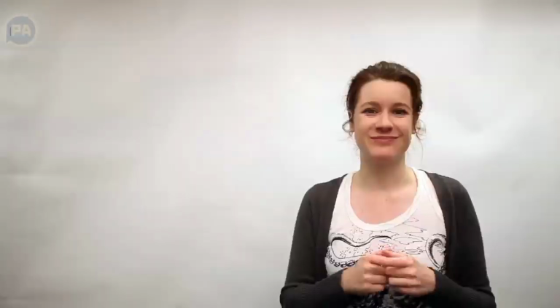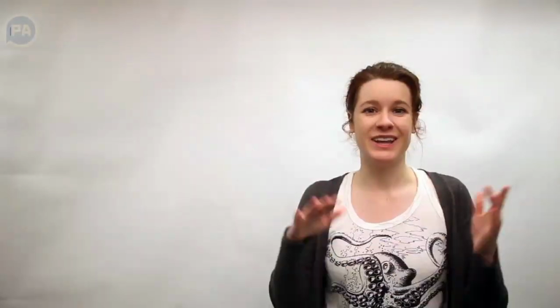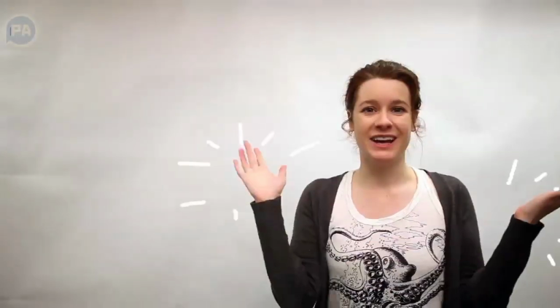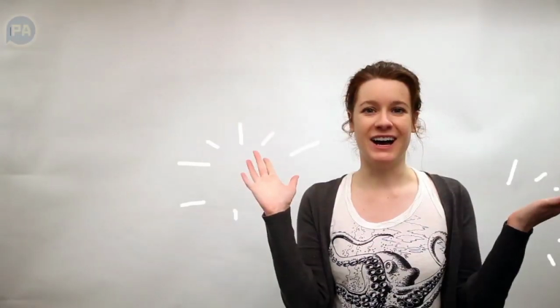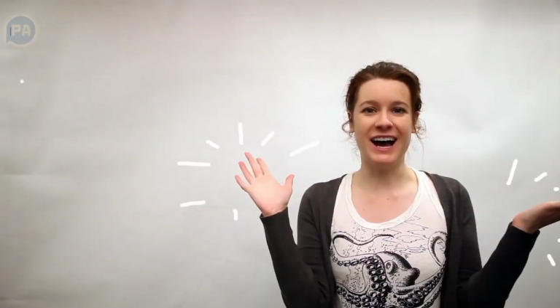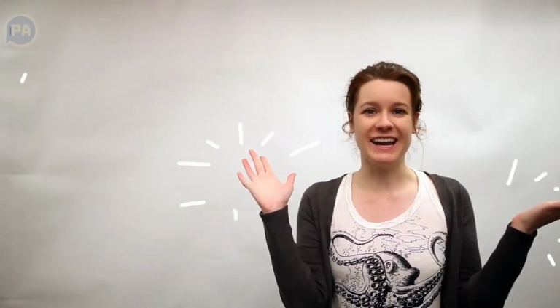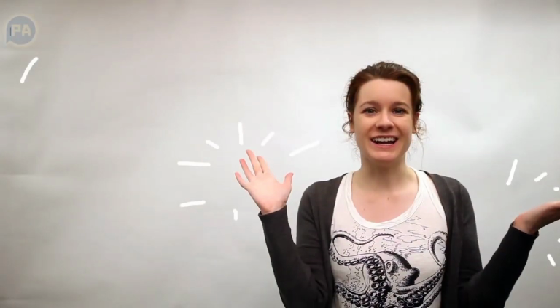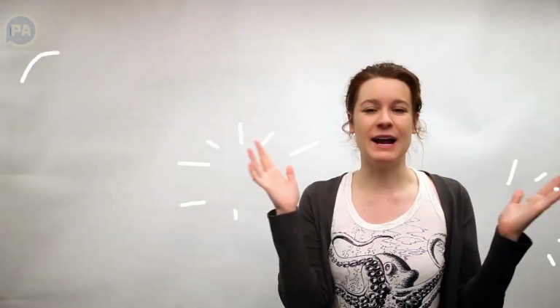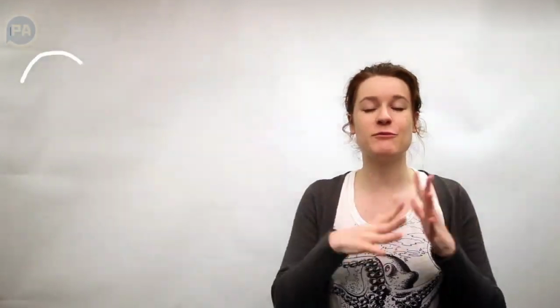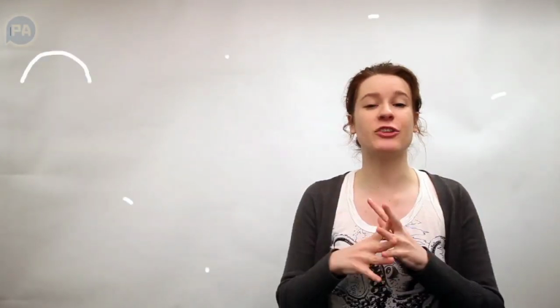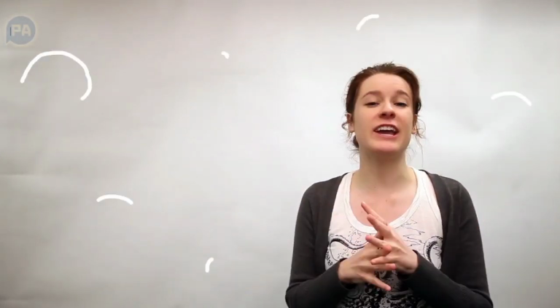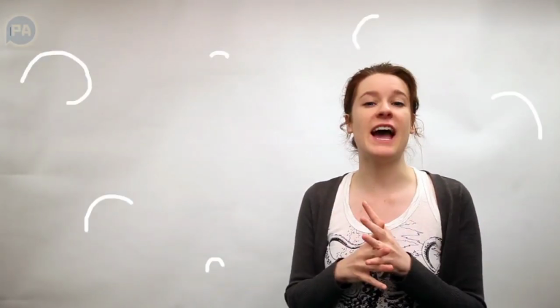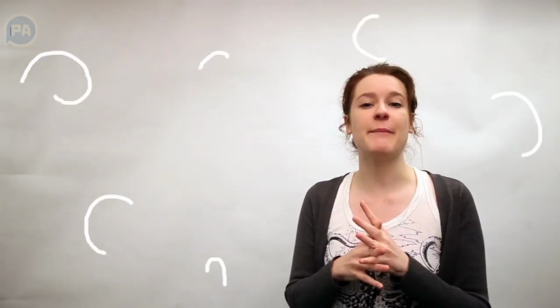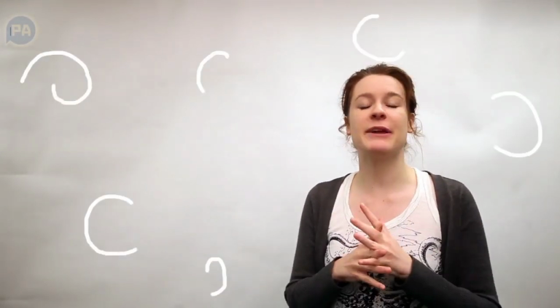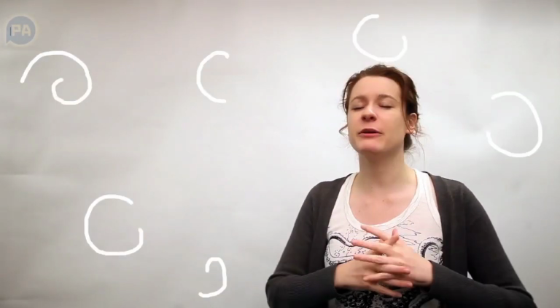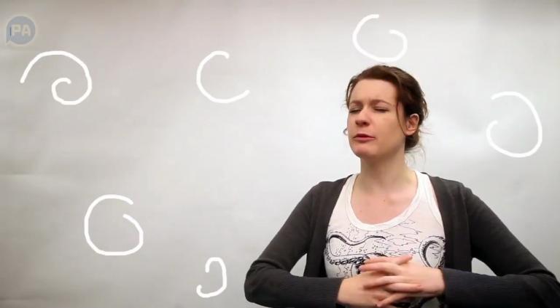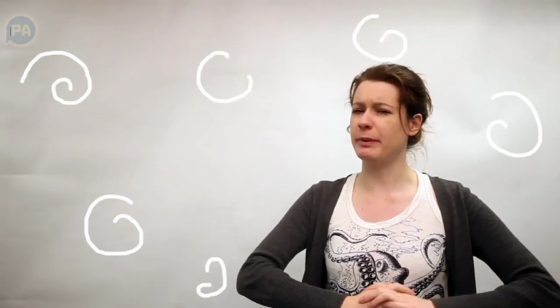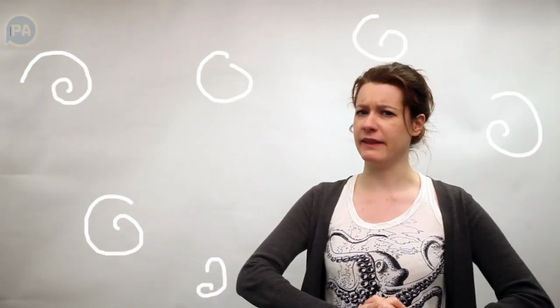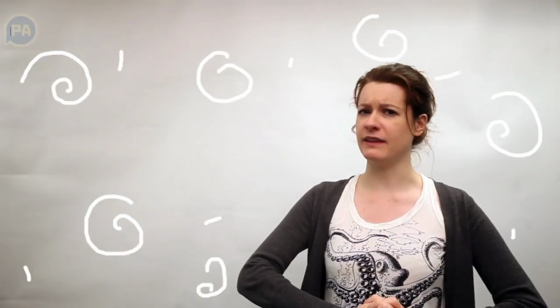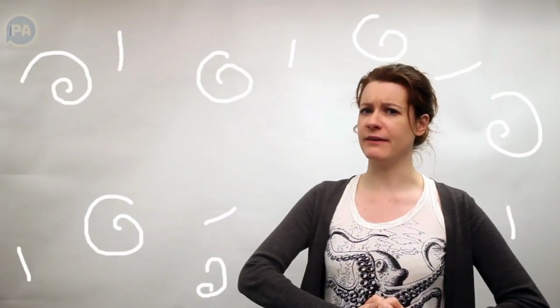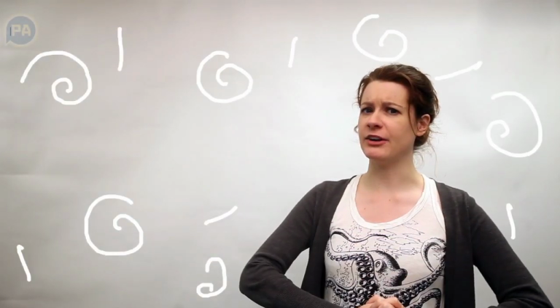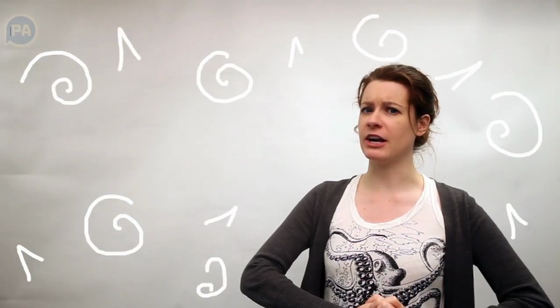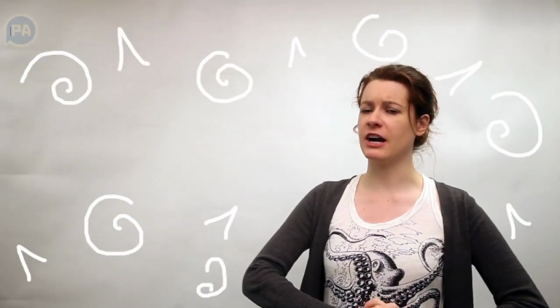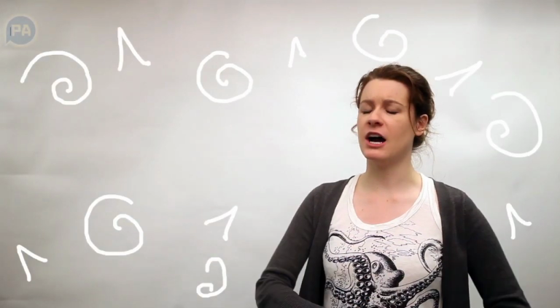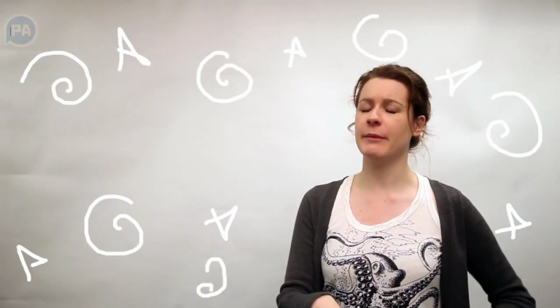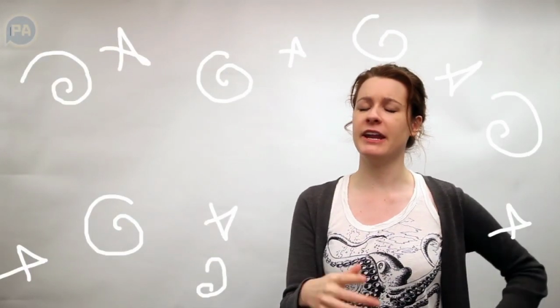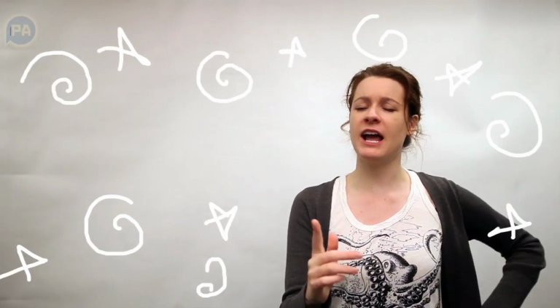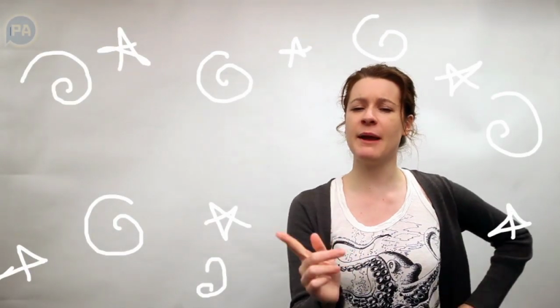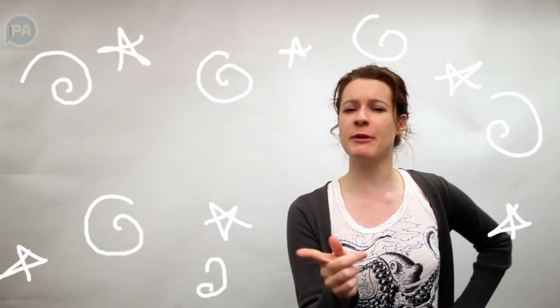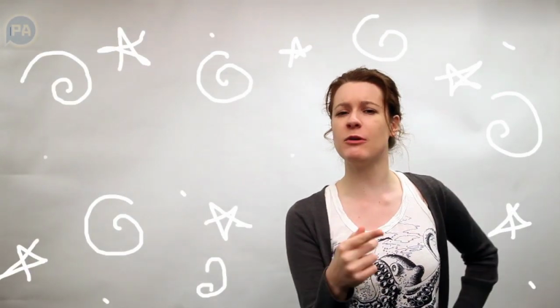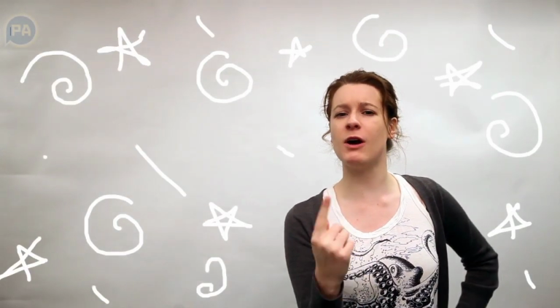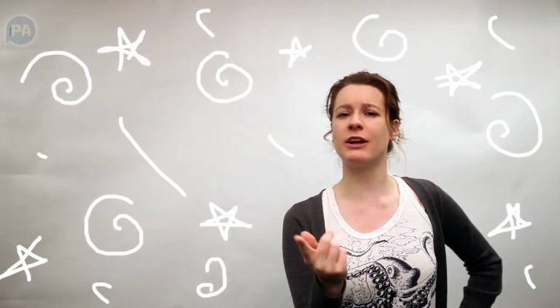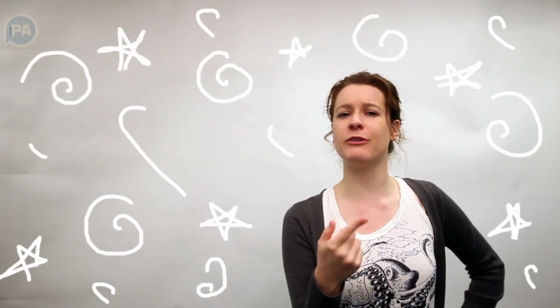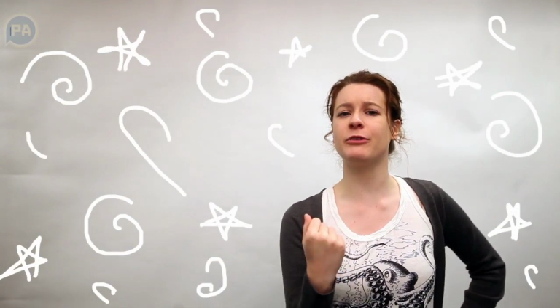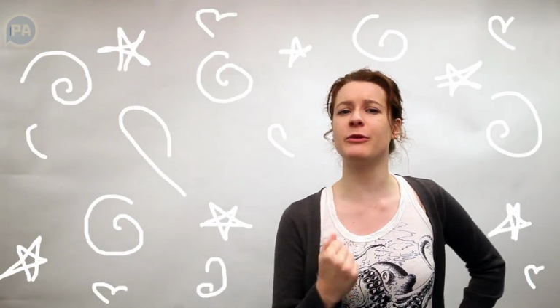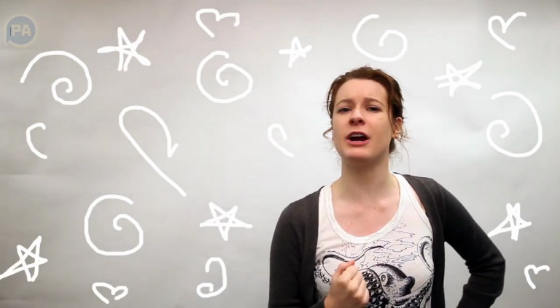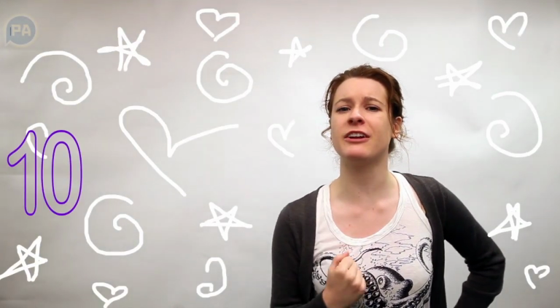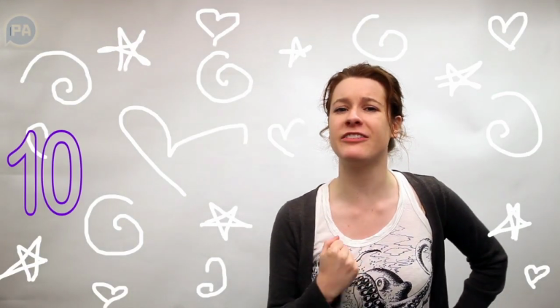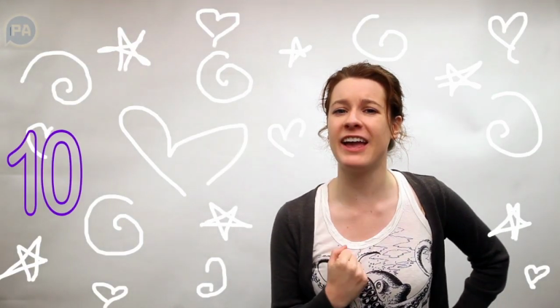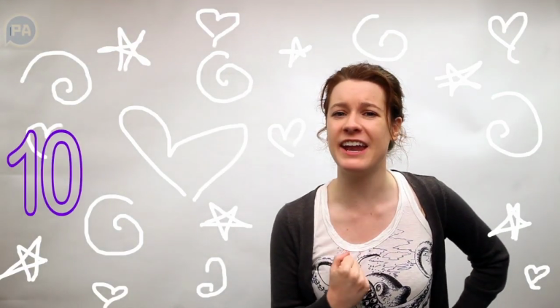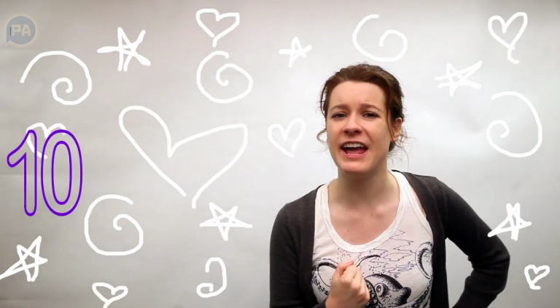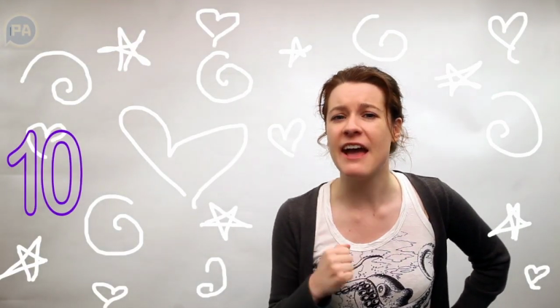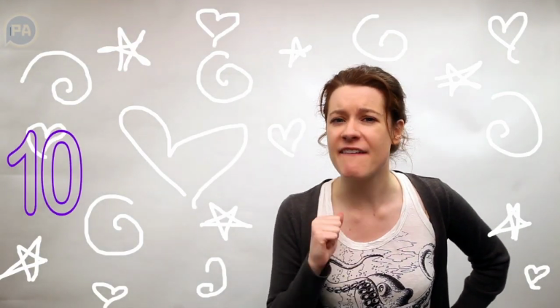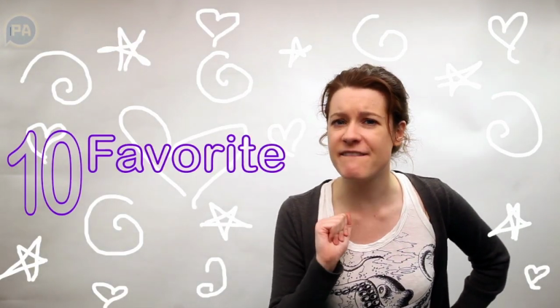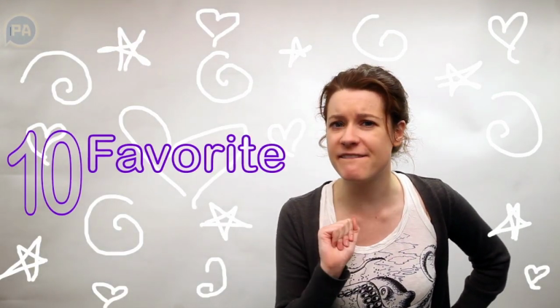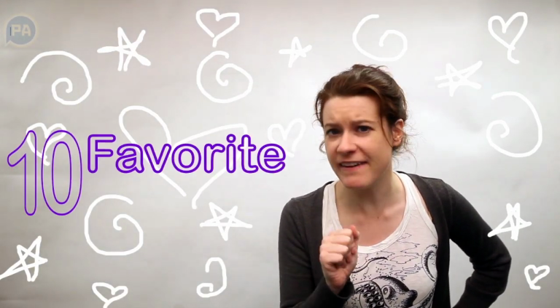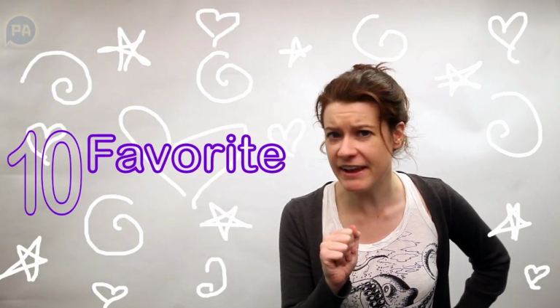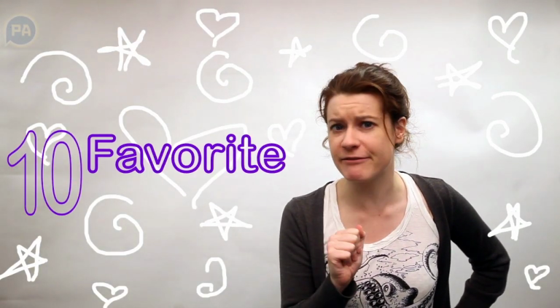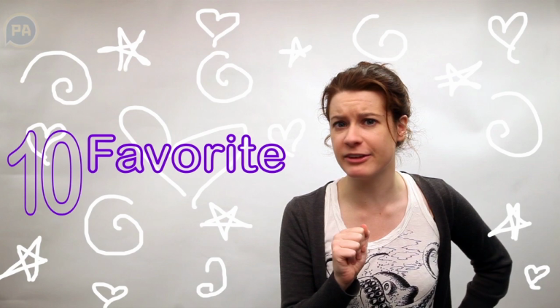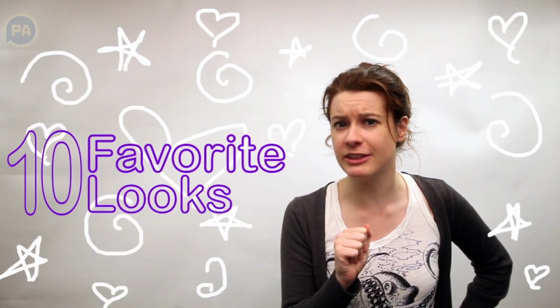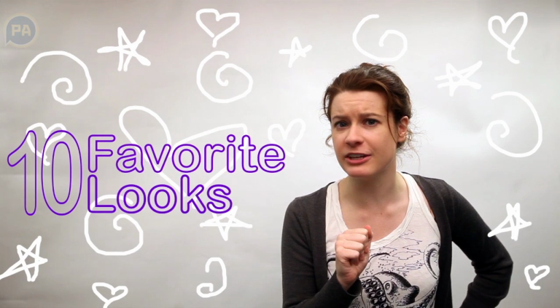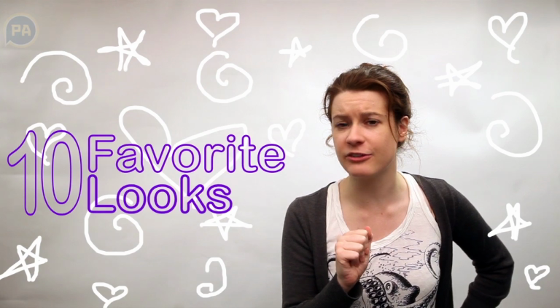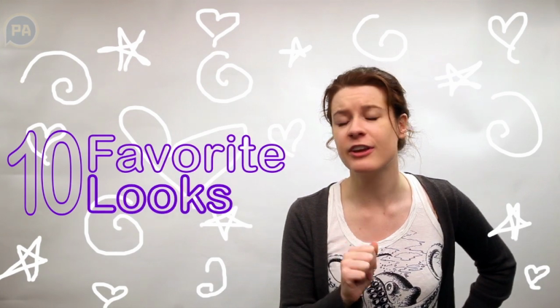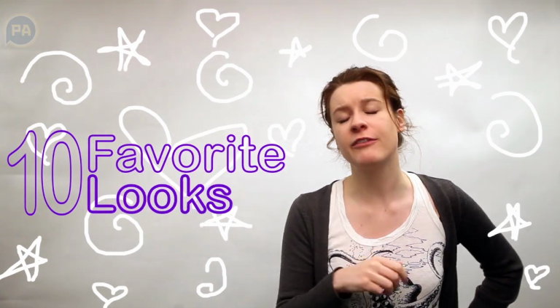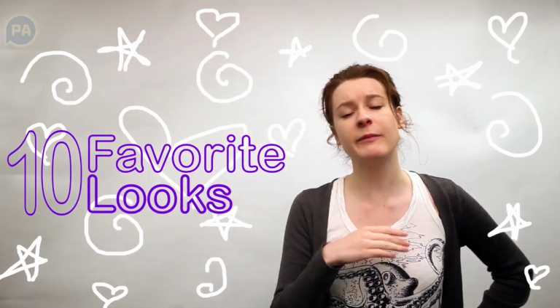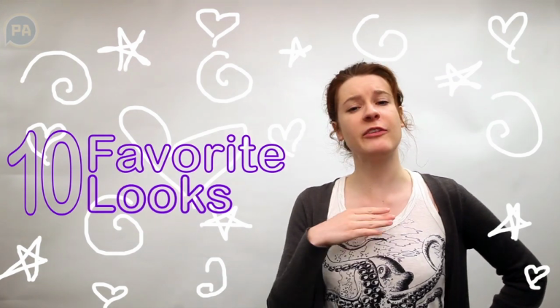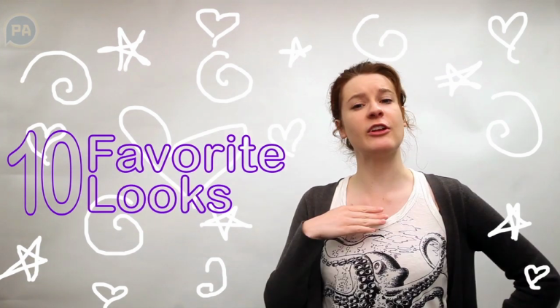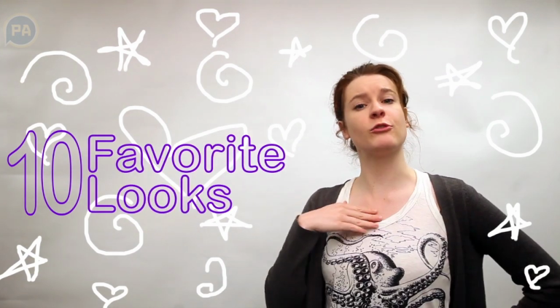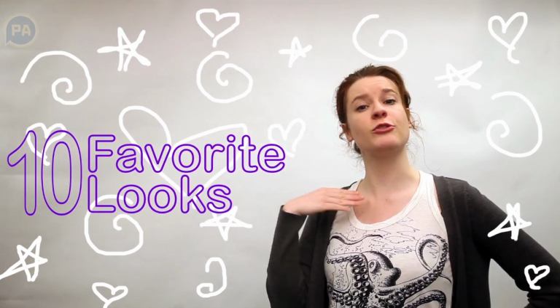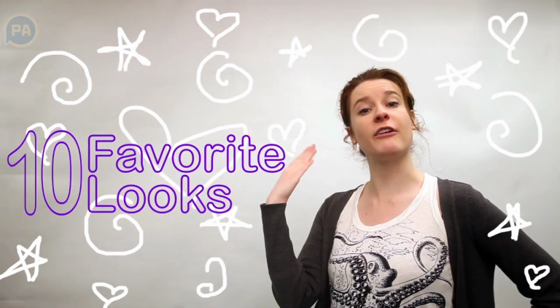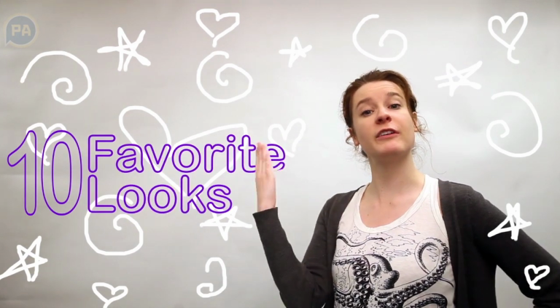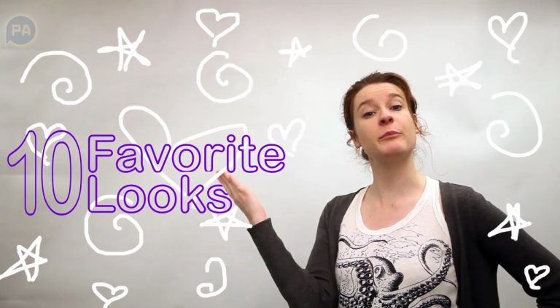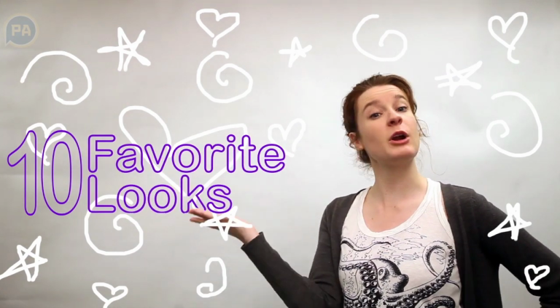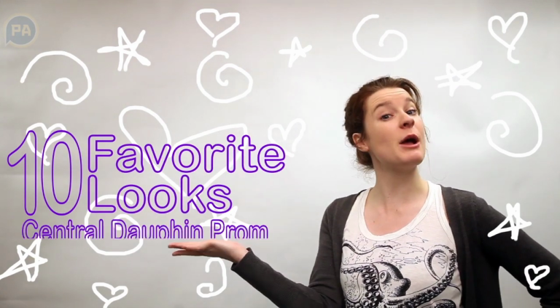Hi, I'm Julia Hatmaker with PennLive.com and I'm going to walk you through our 10 favorite looks from the Central Dauphin Prom.